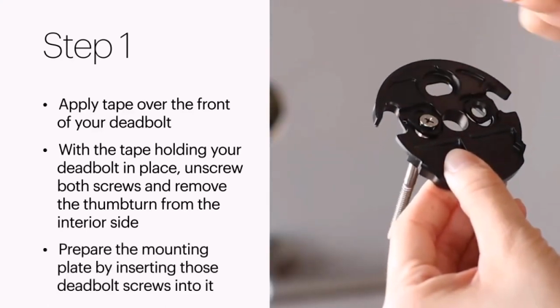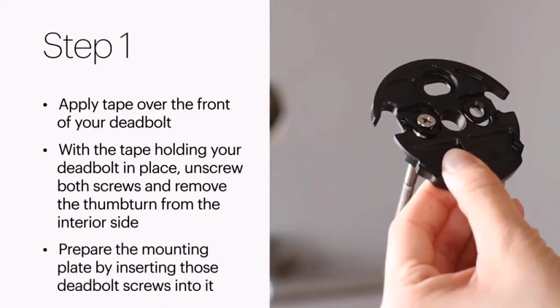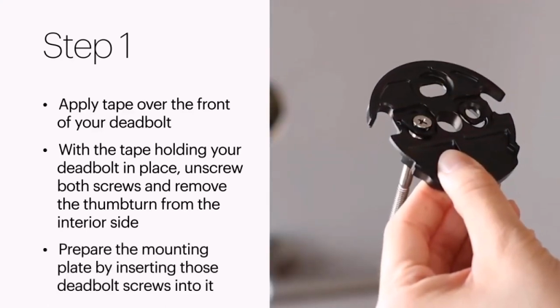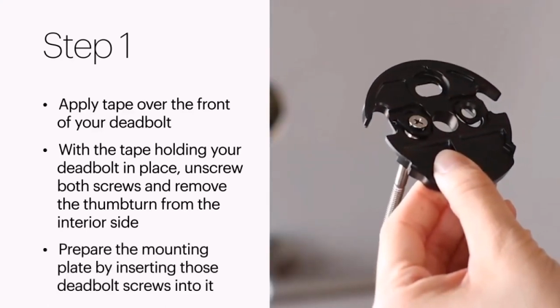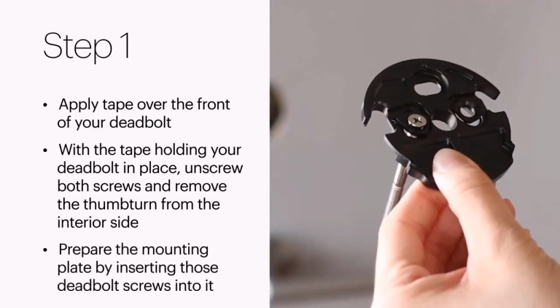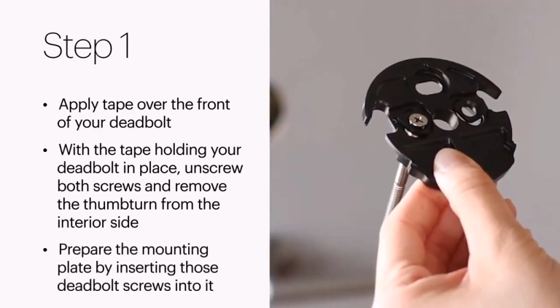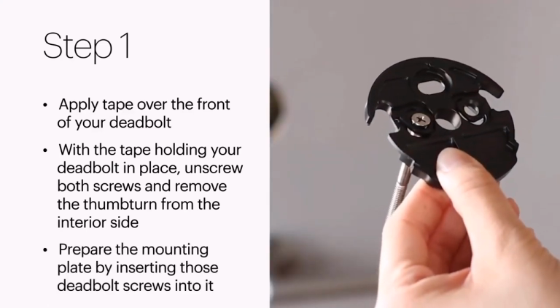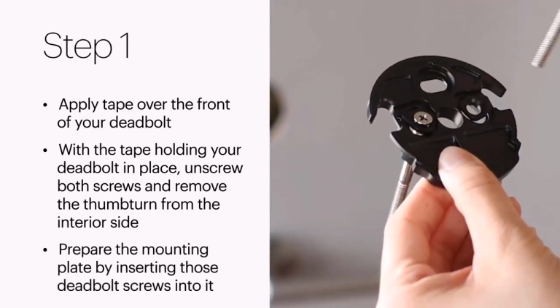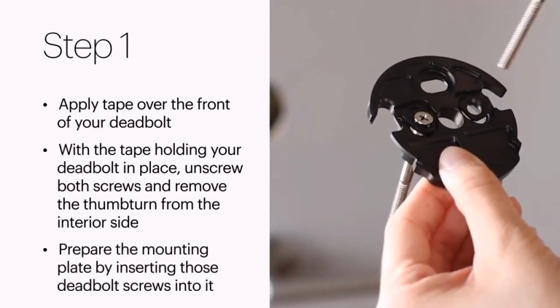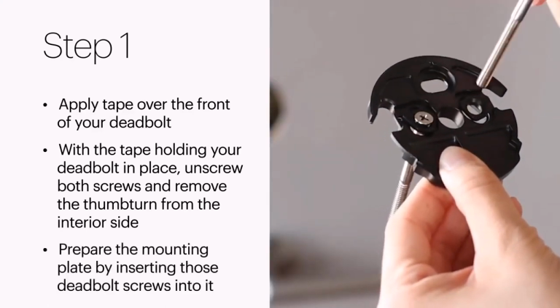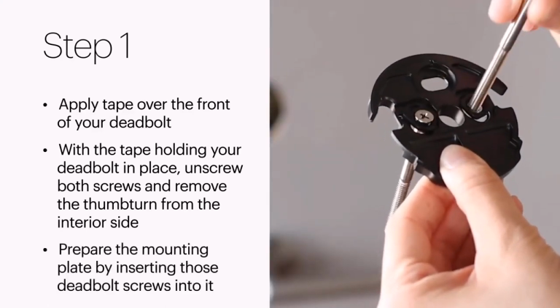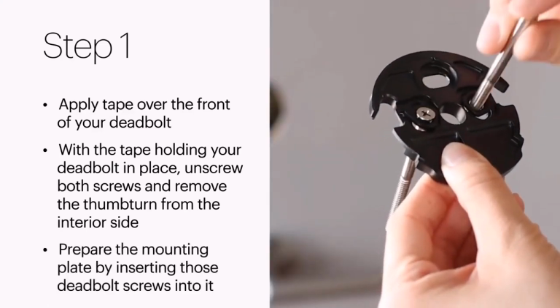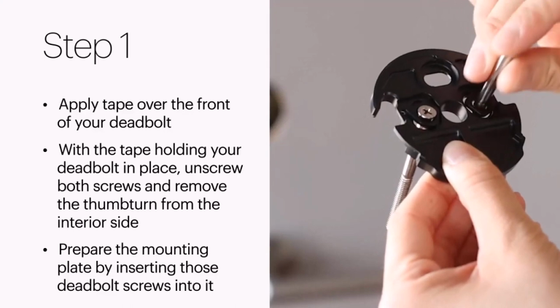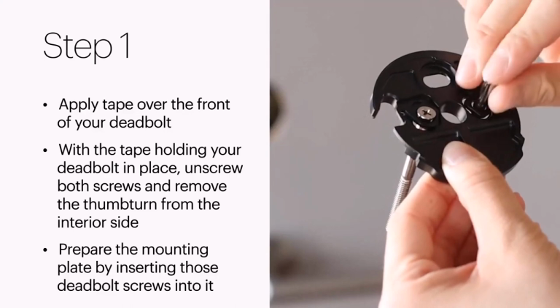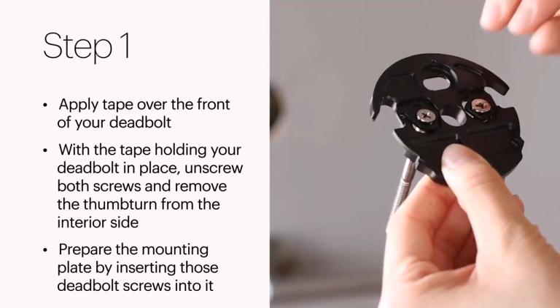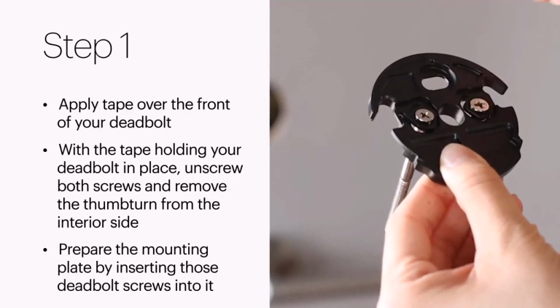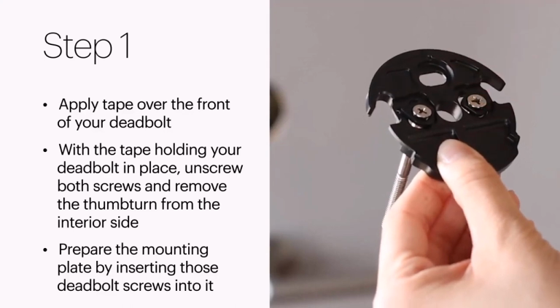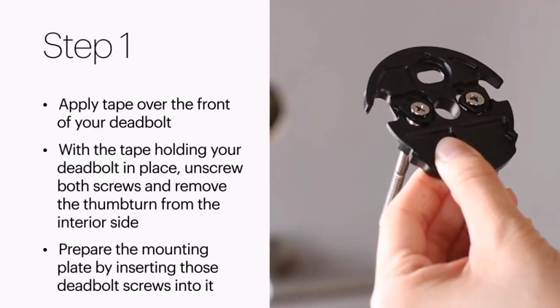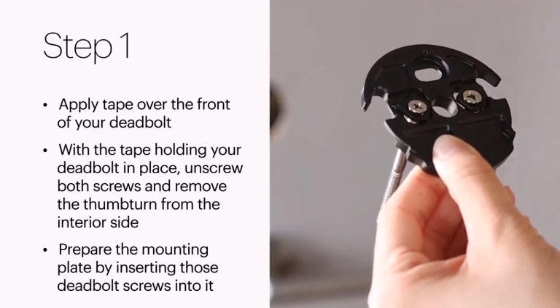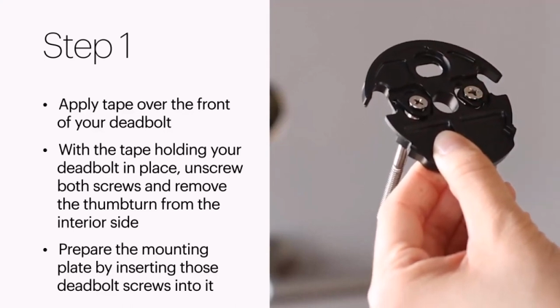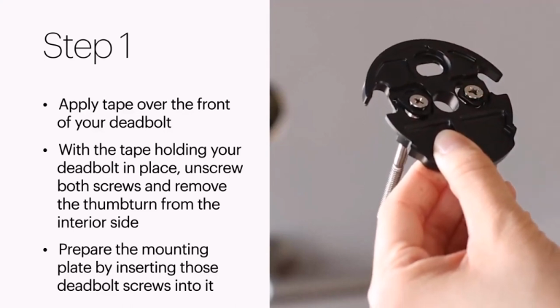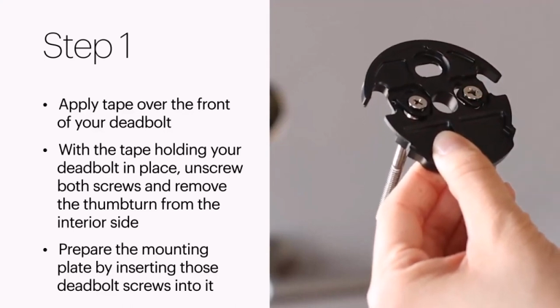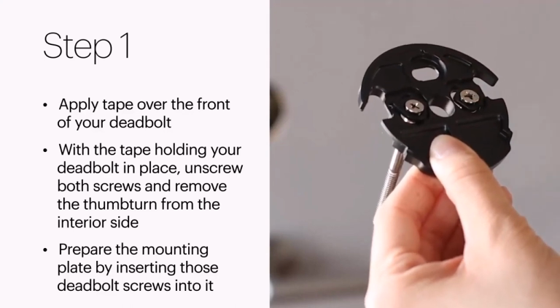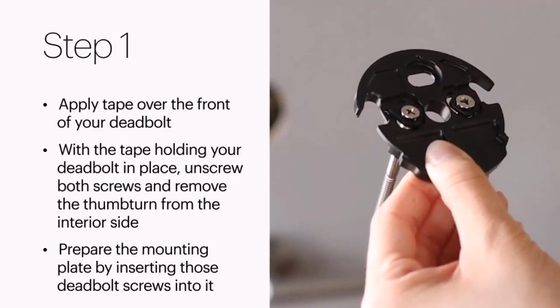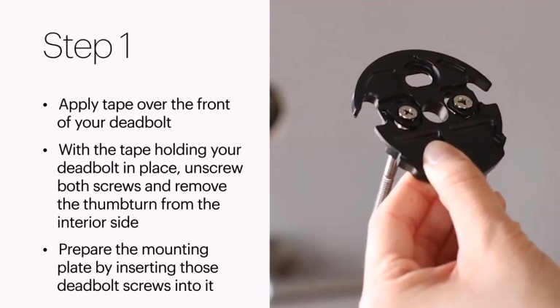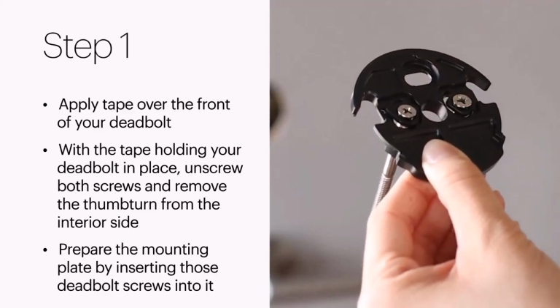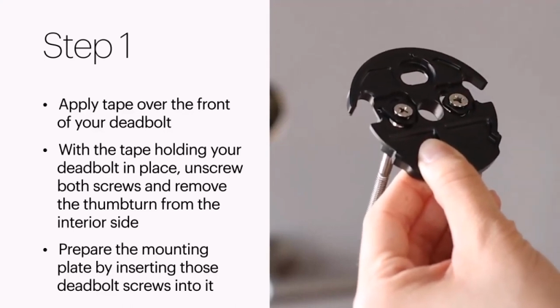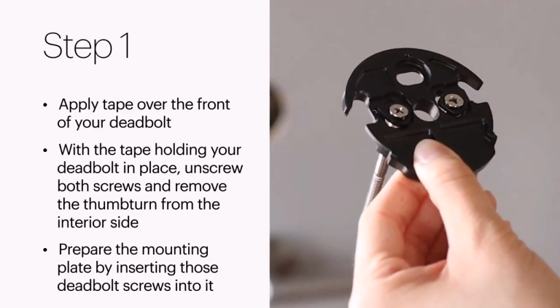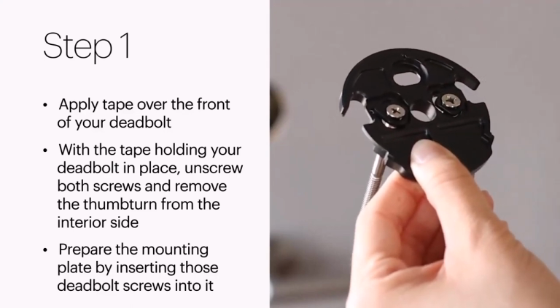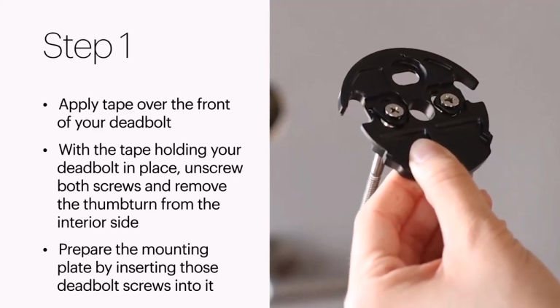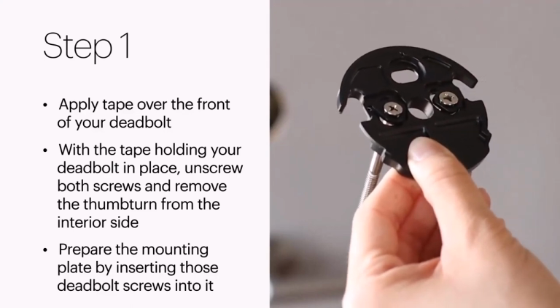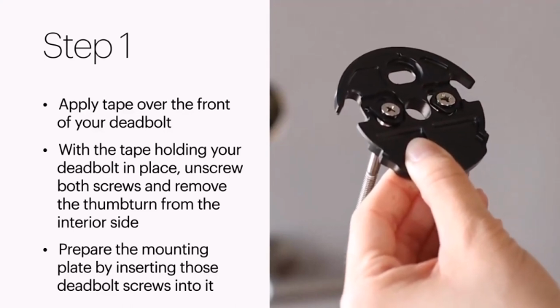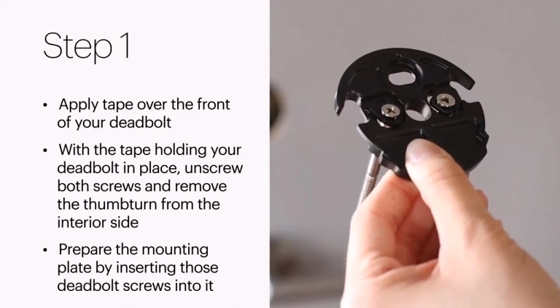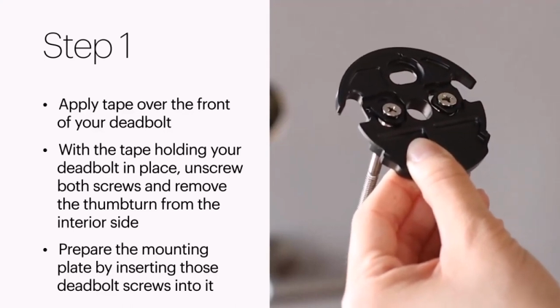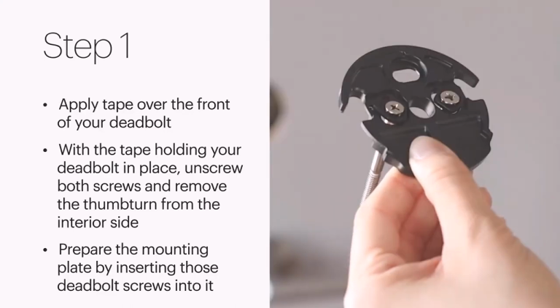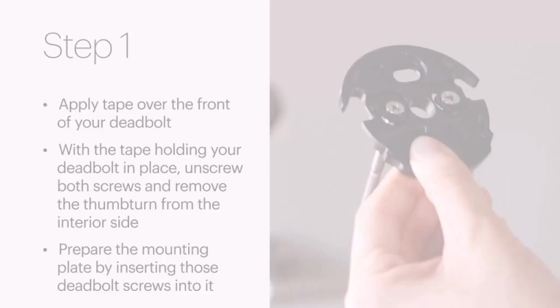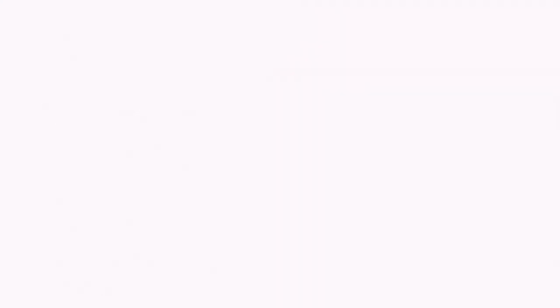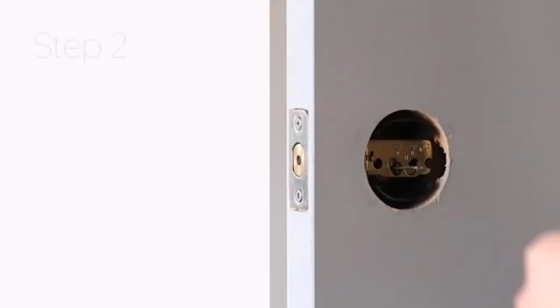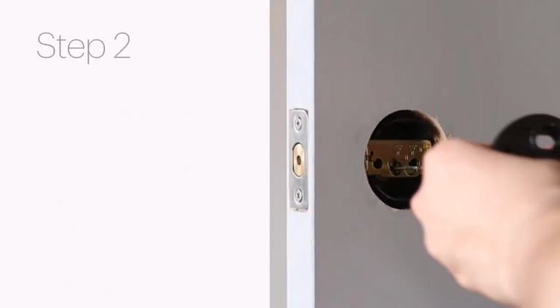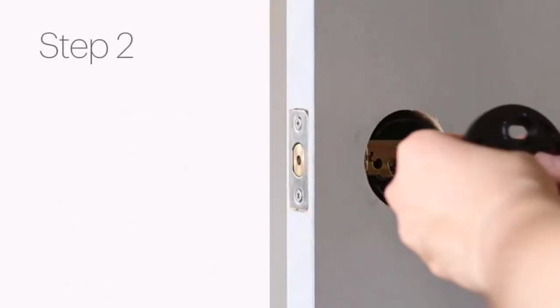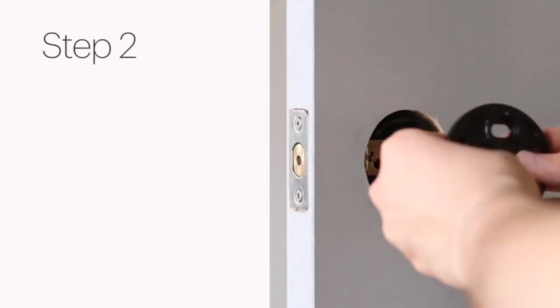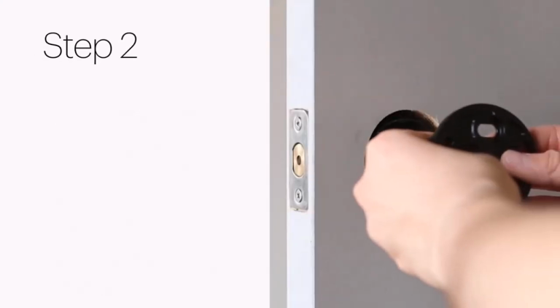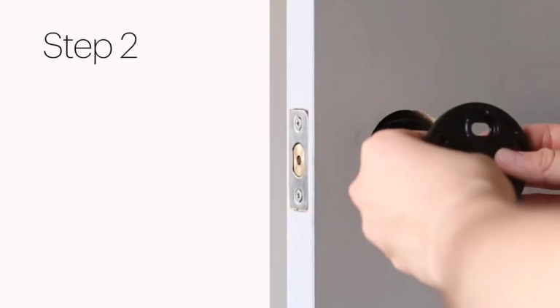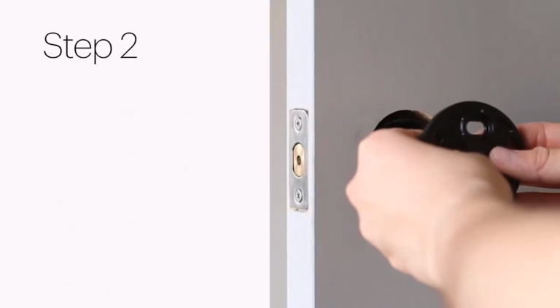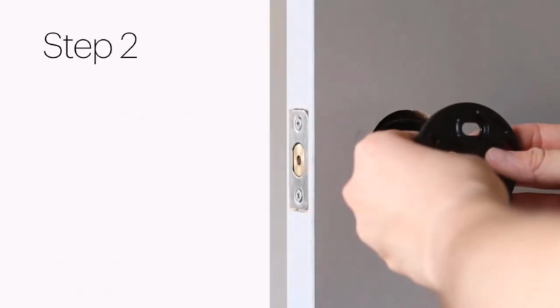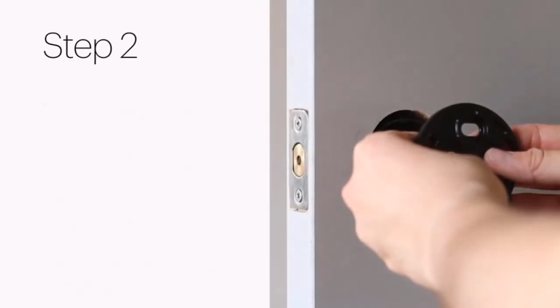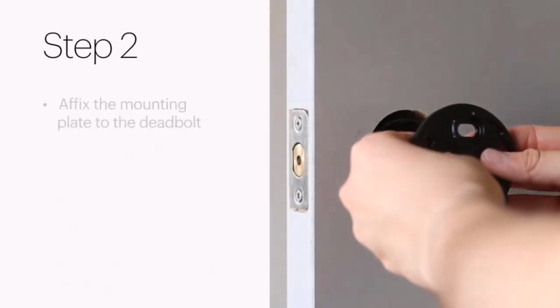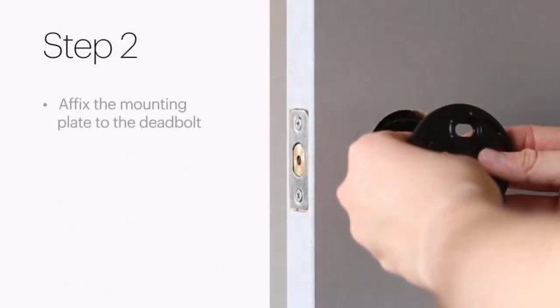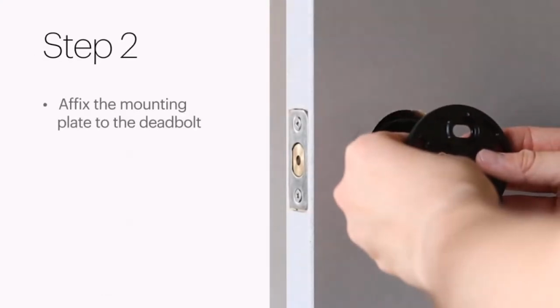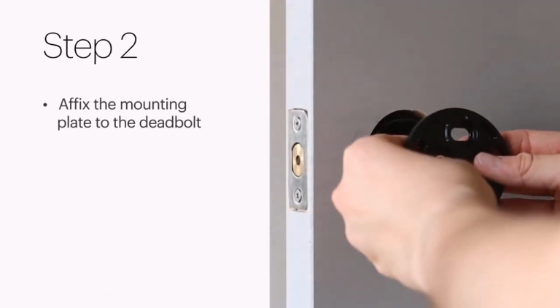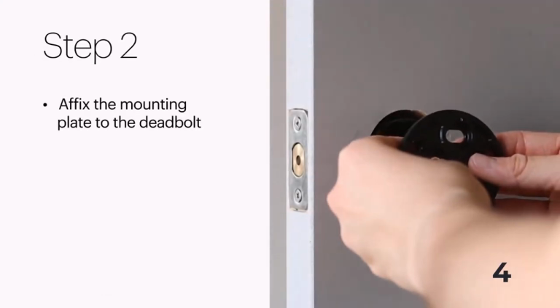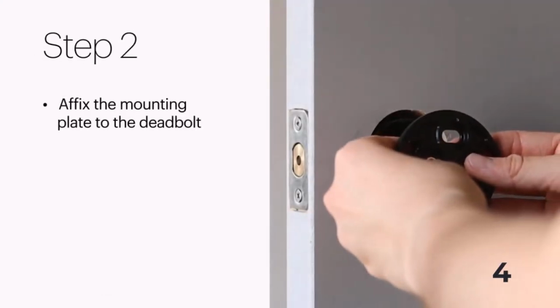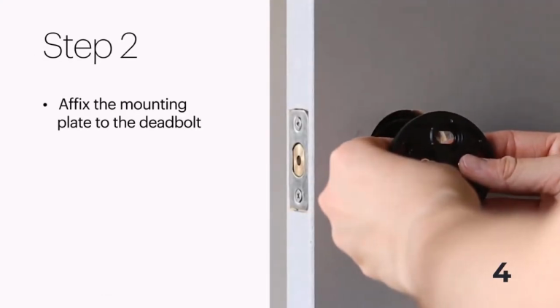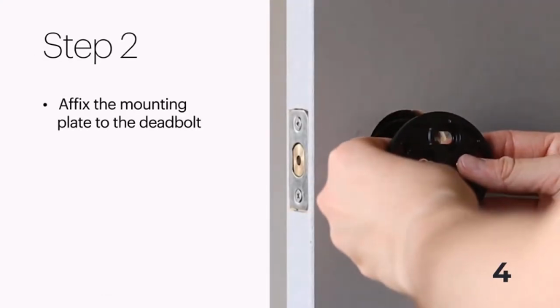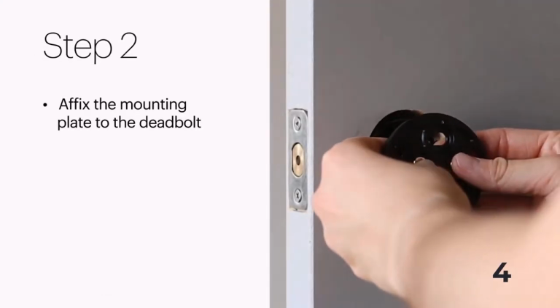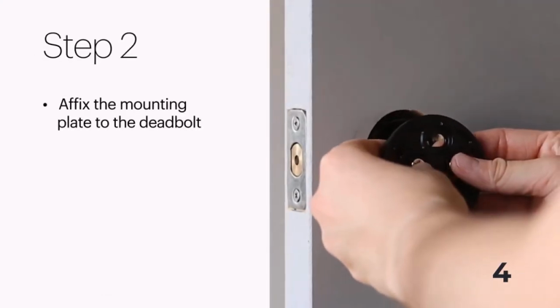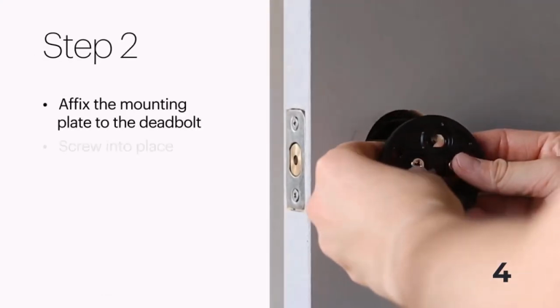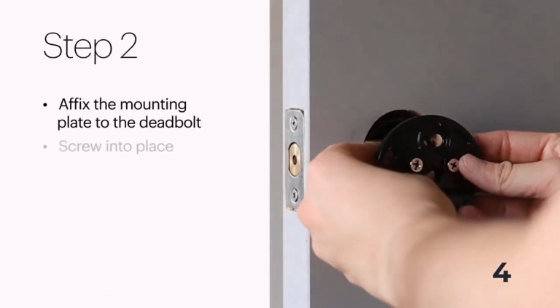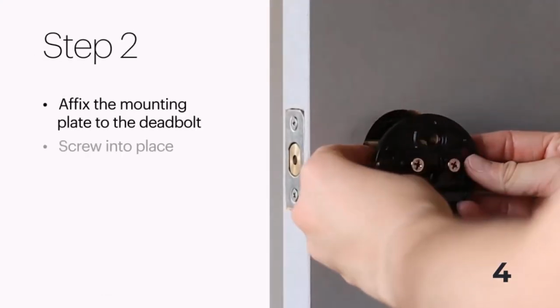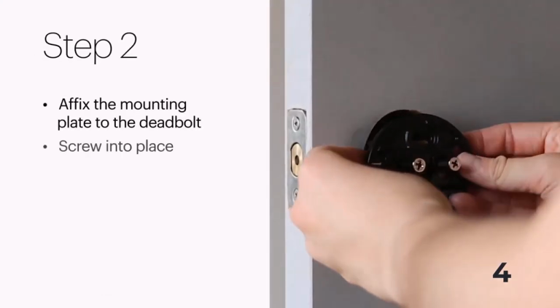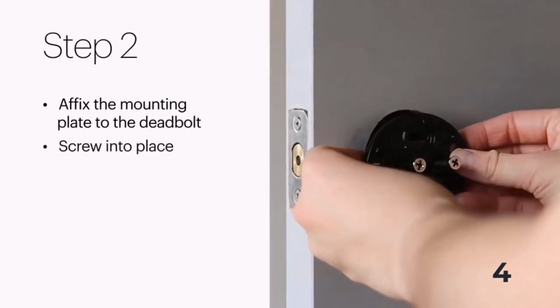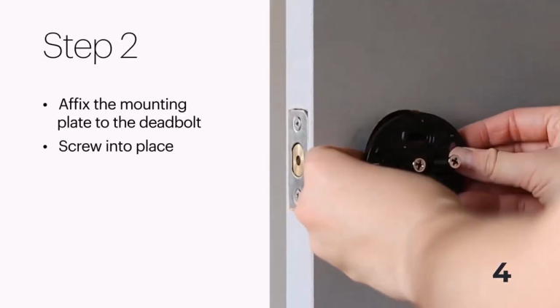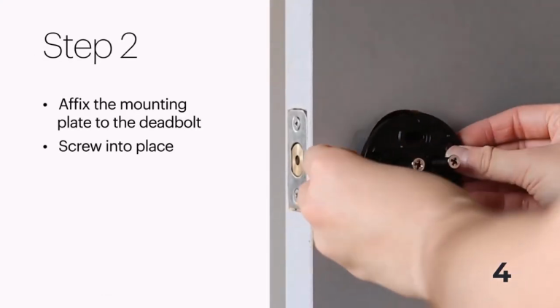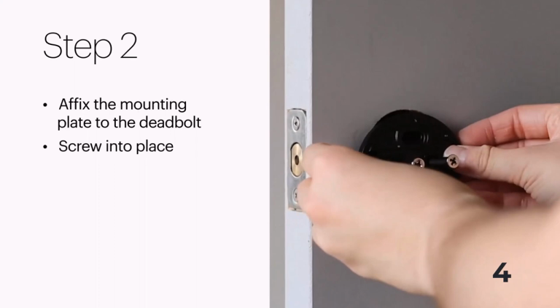Note: measure your door's back set, cross-bore, and thickness to ensure you find the right fit.